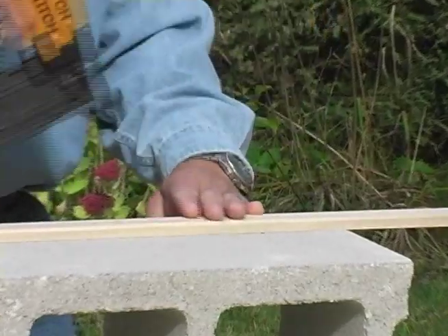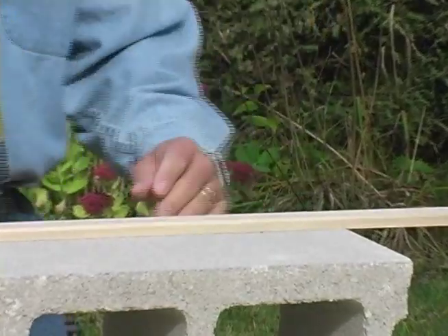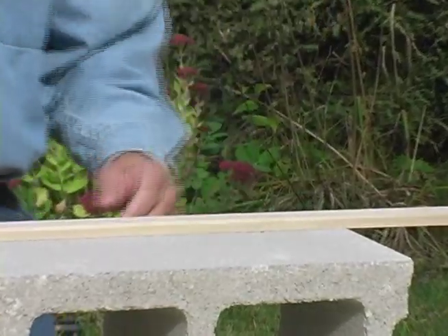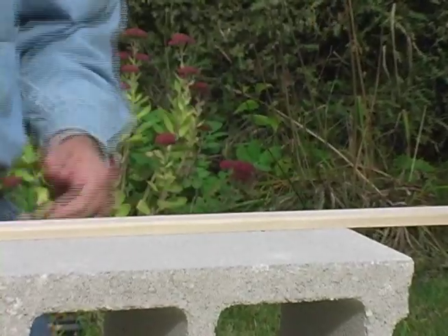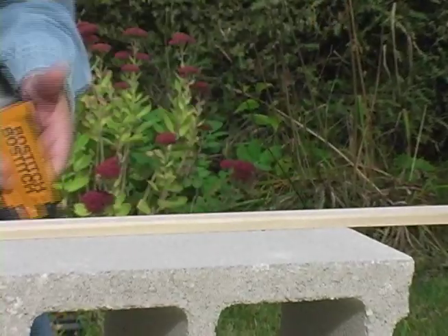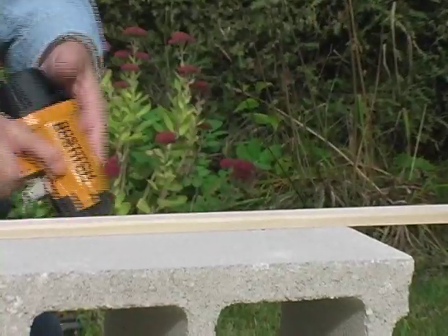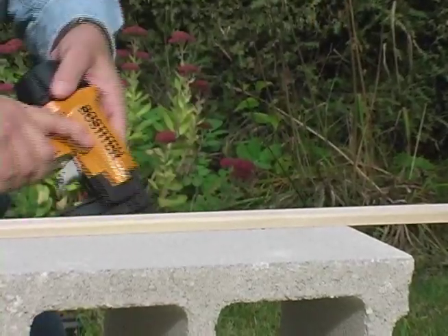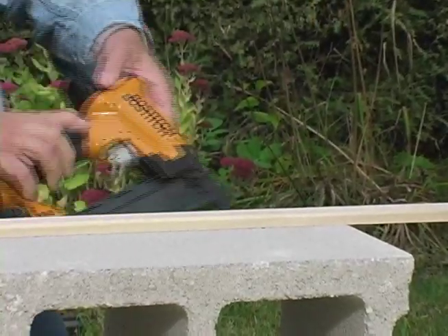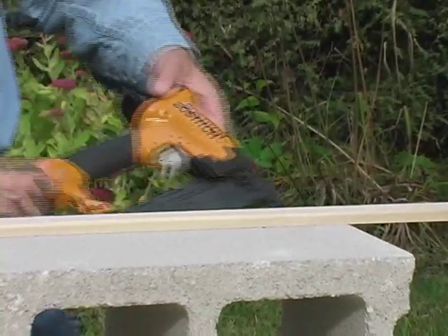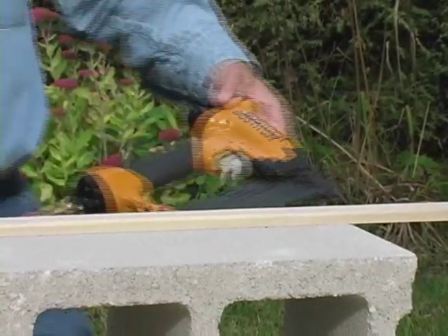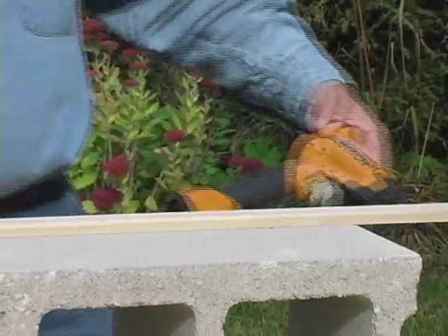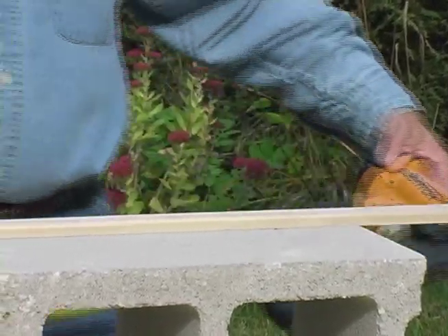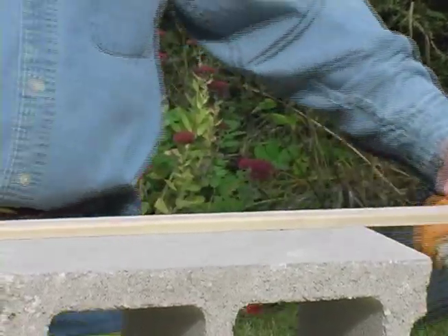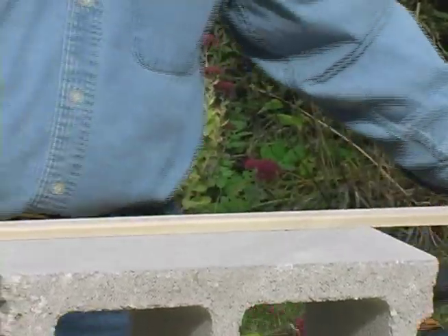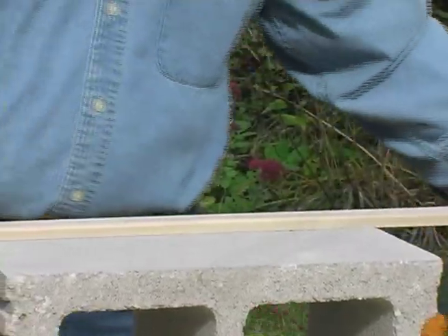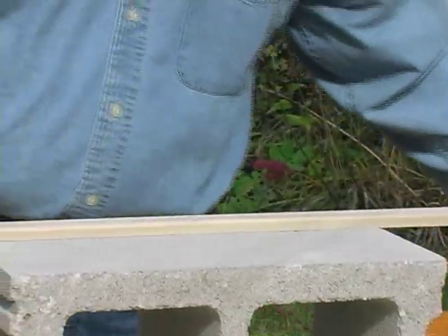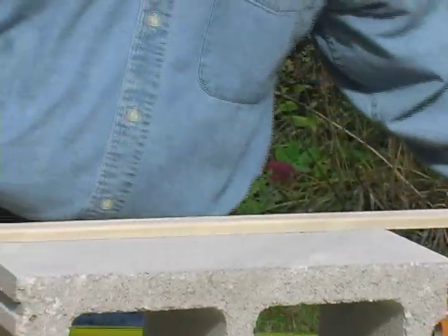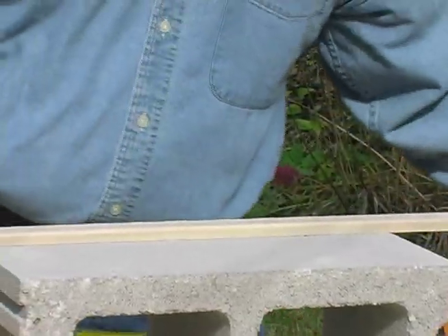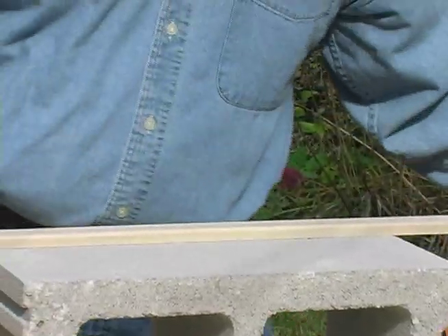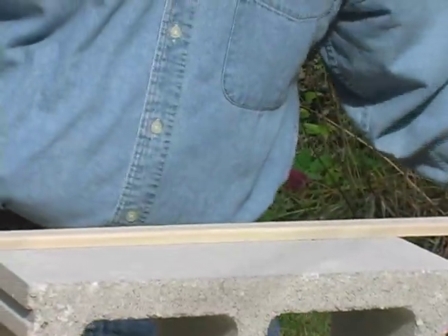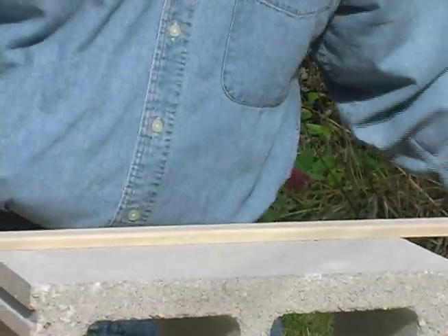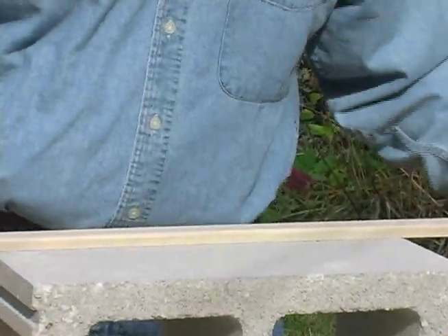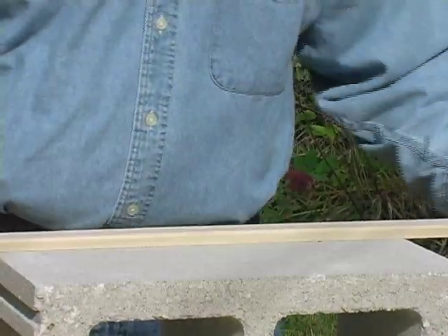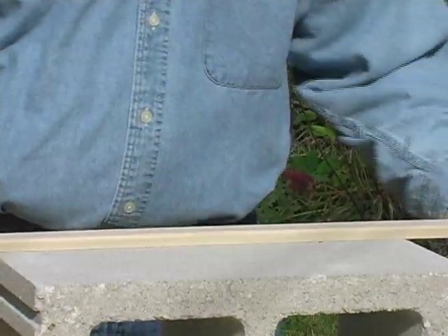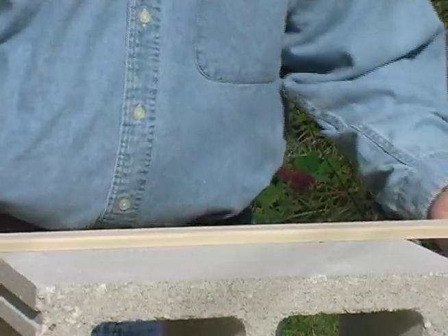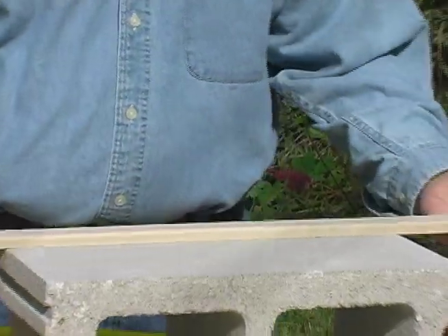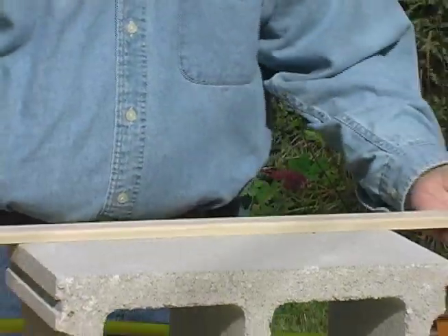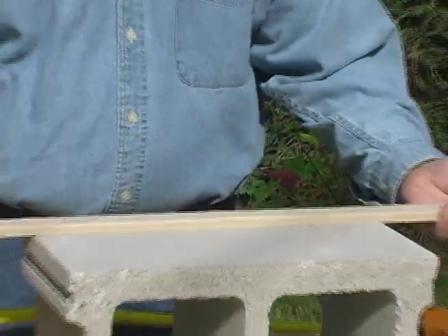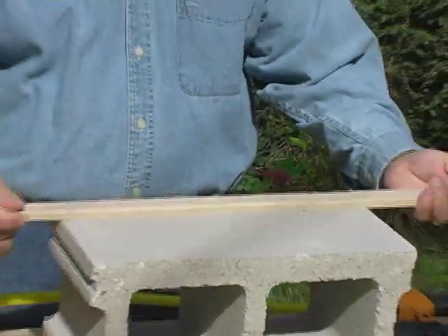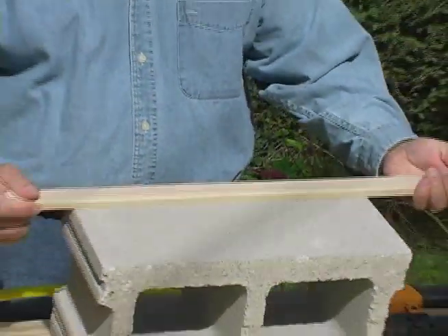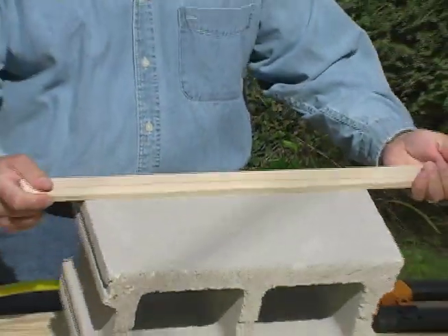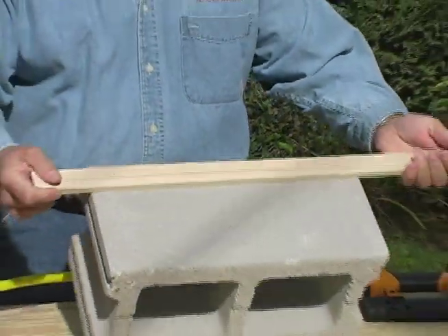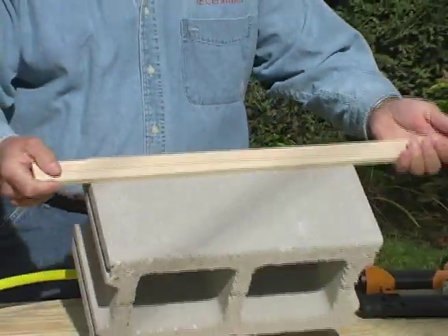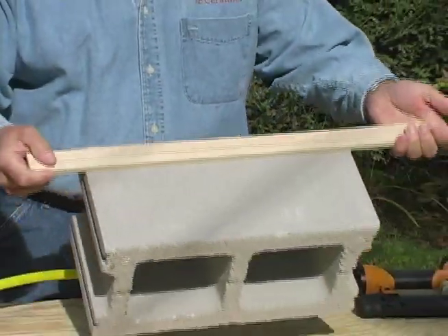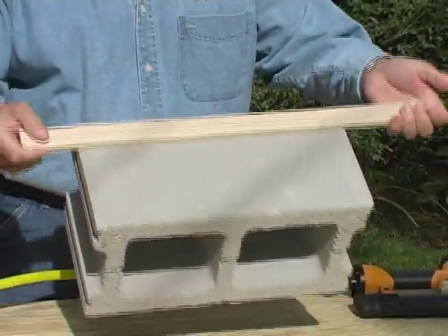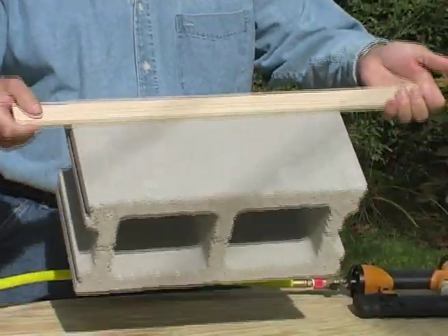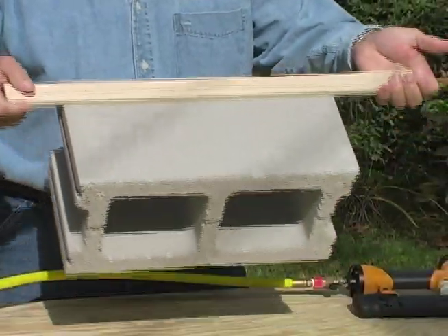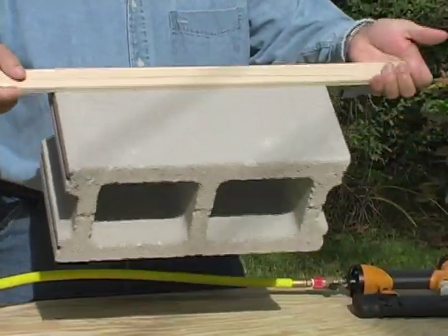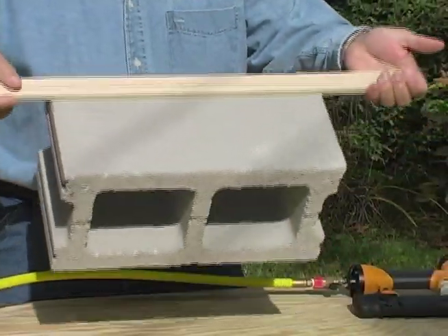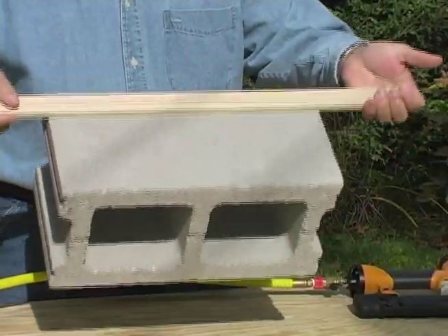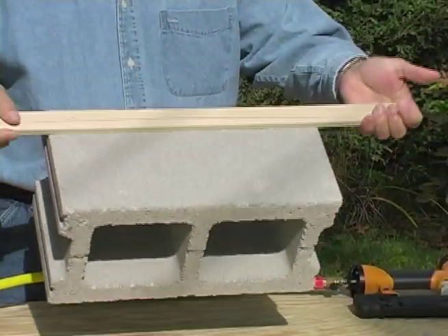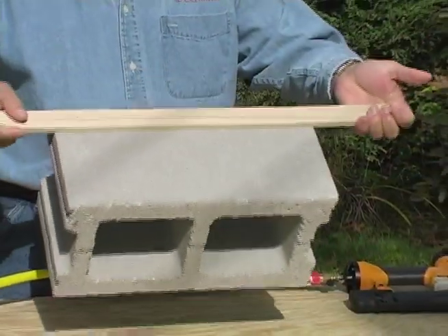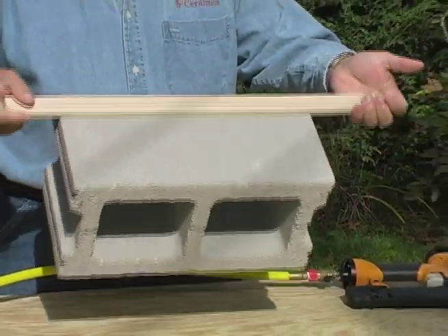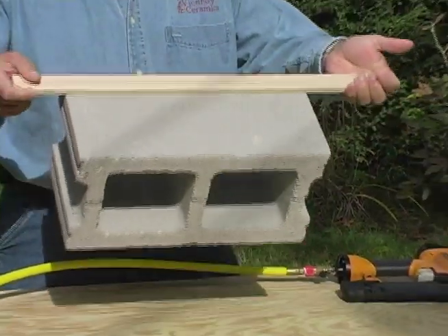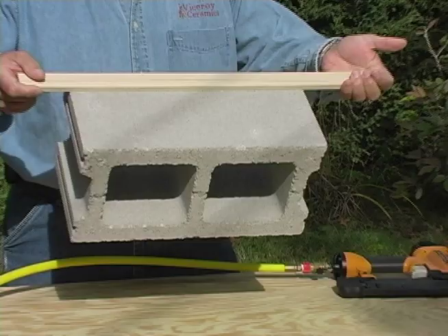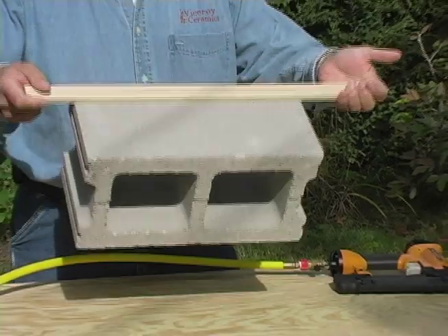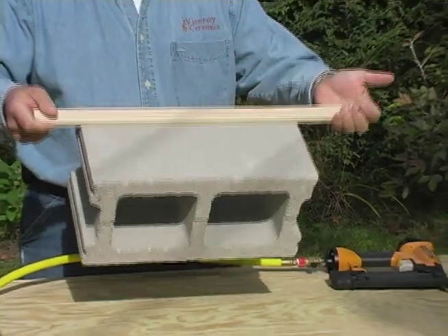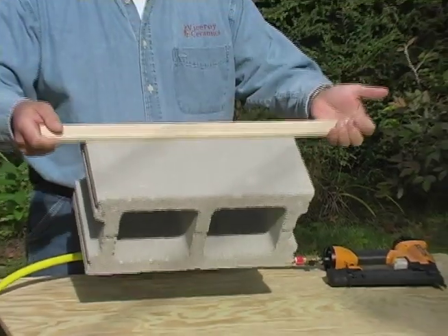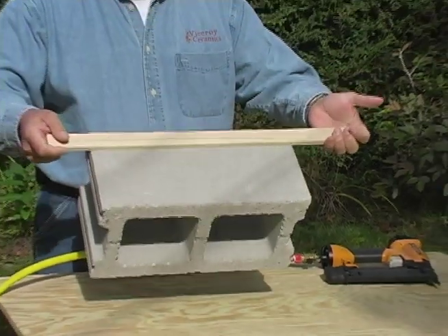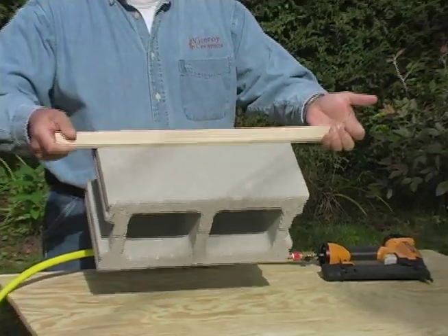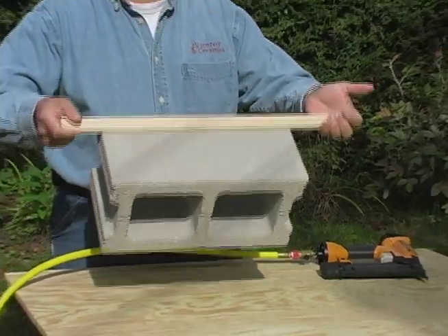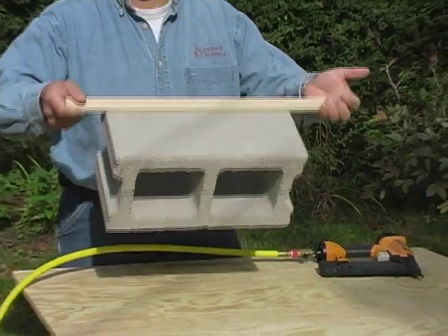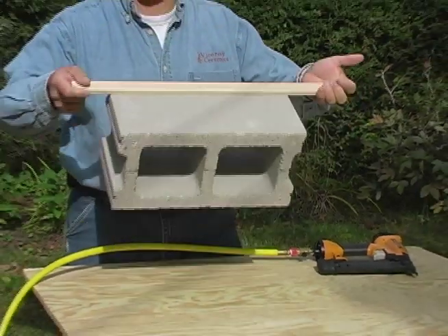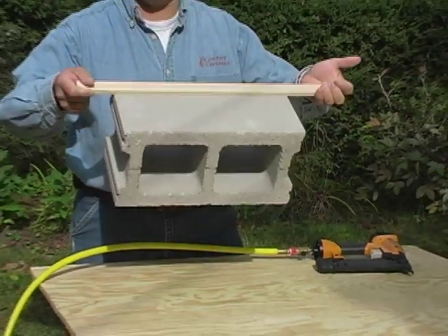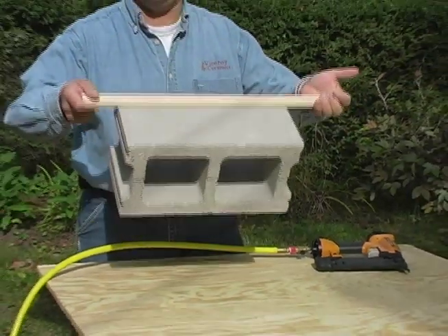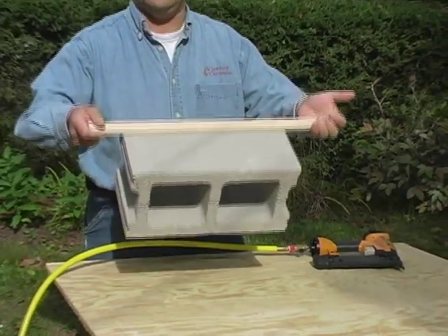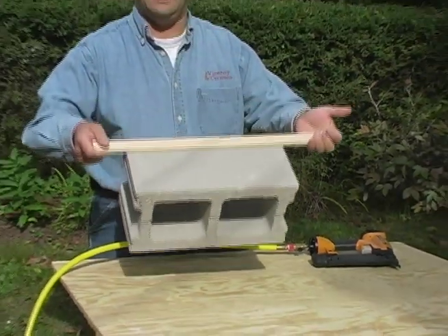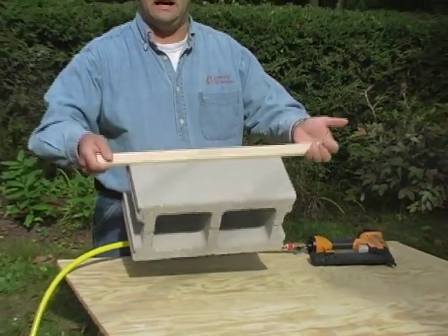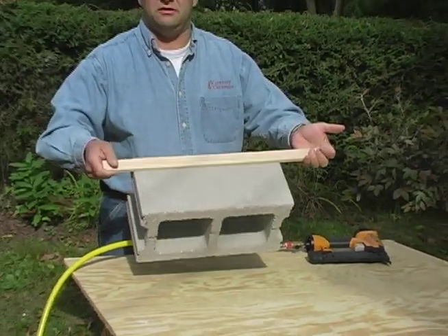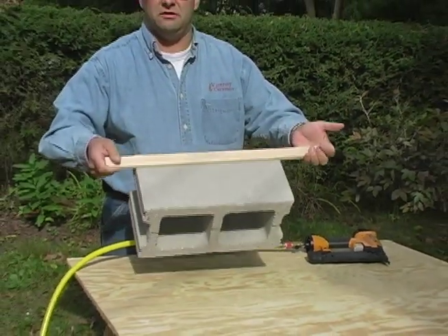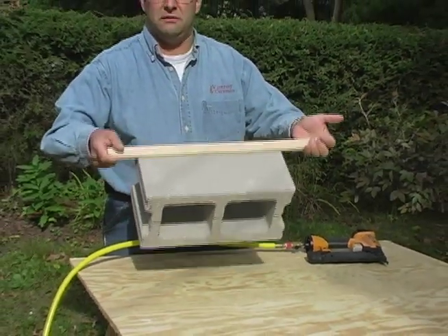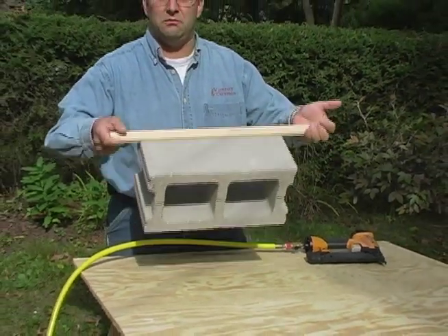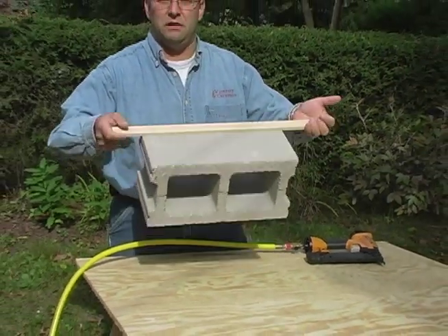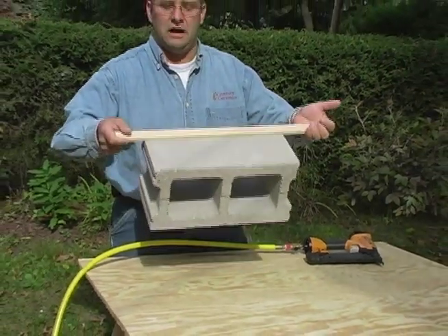Three small finishing nails attaching to the block actually have great grip strength — you can lift up an entire cement block.